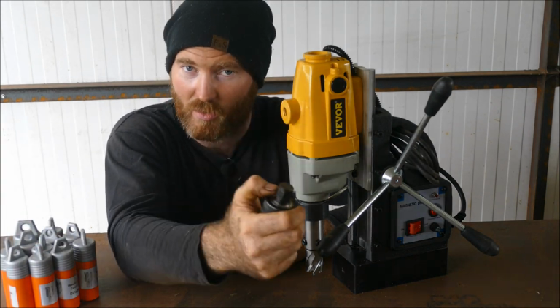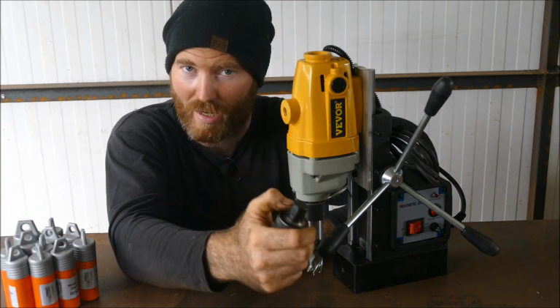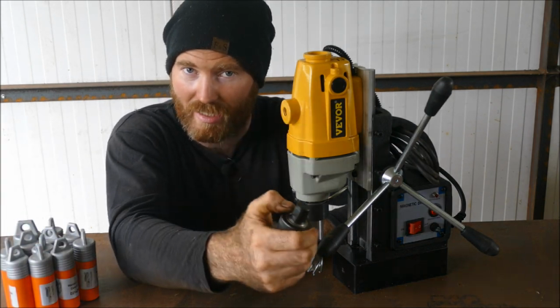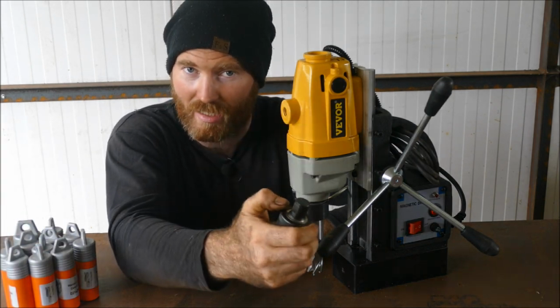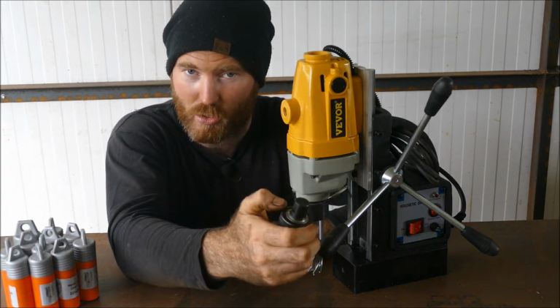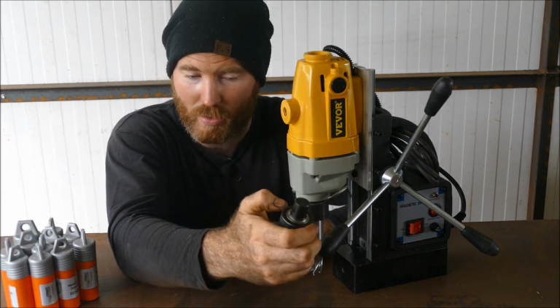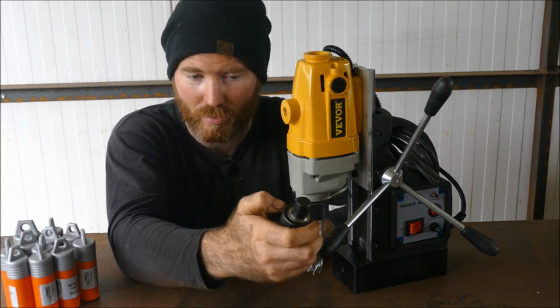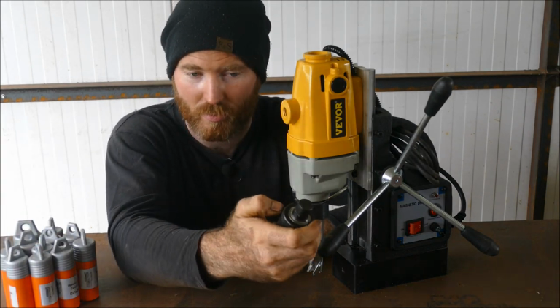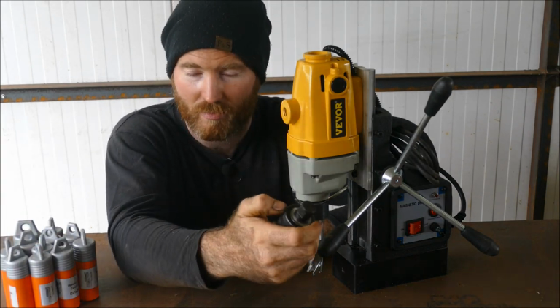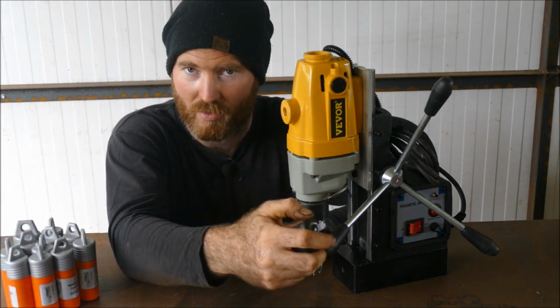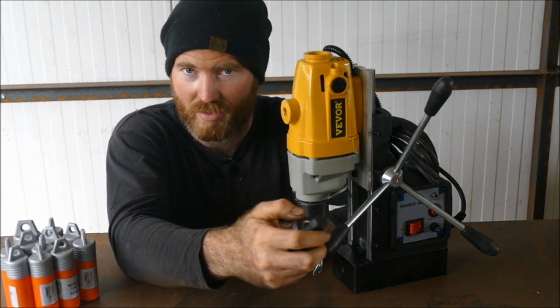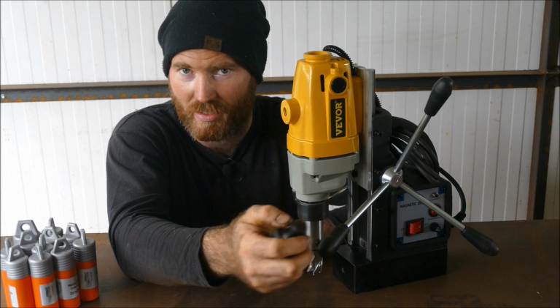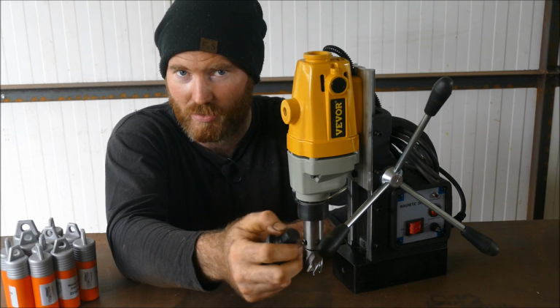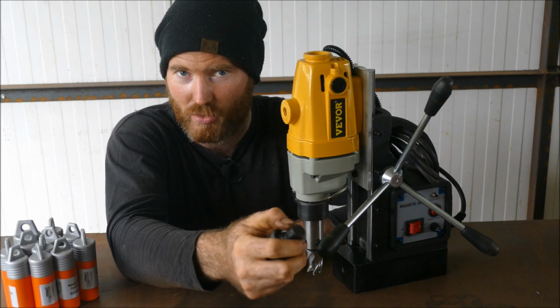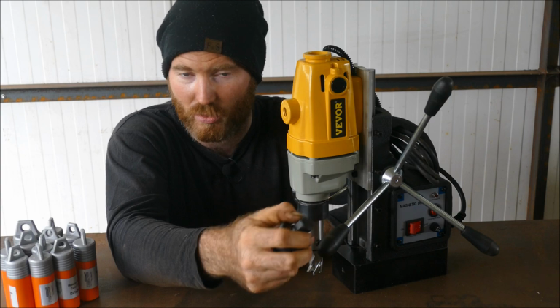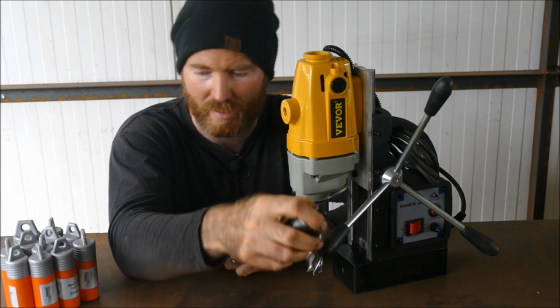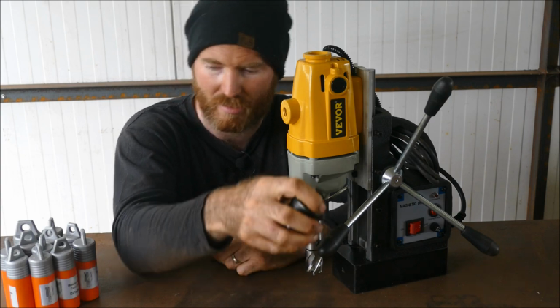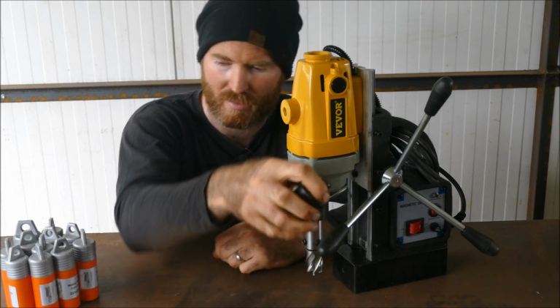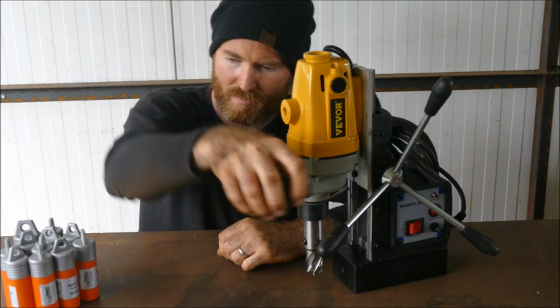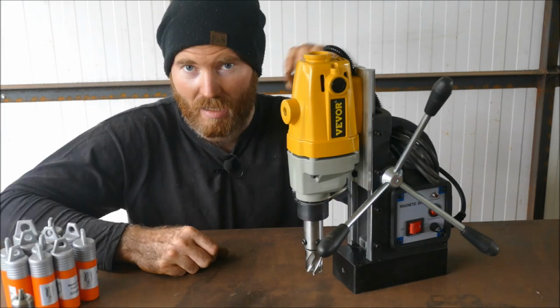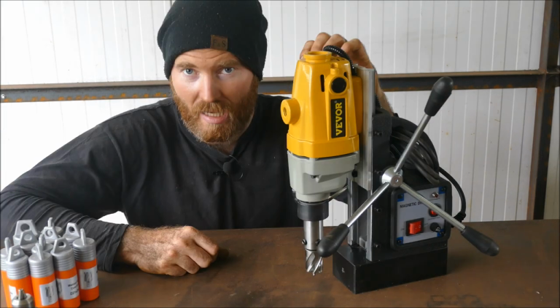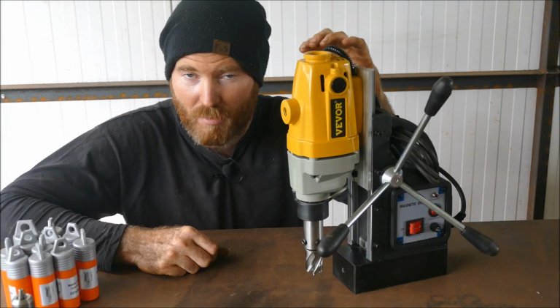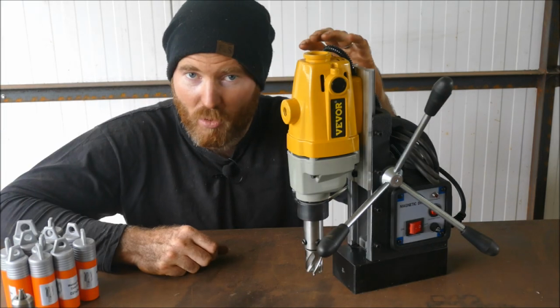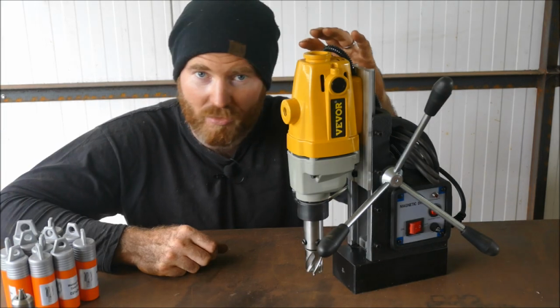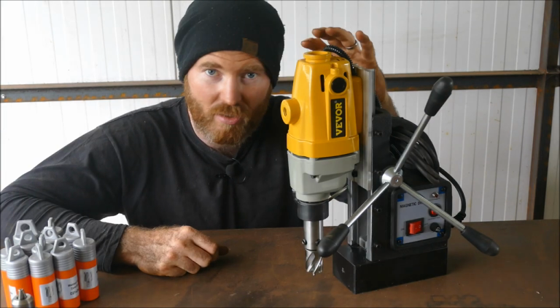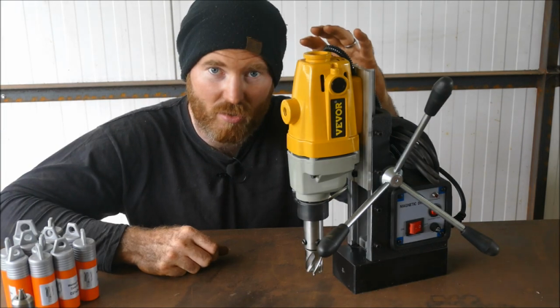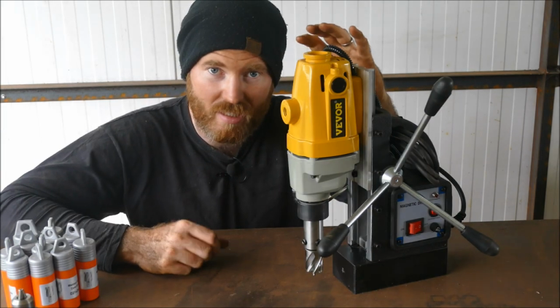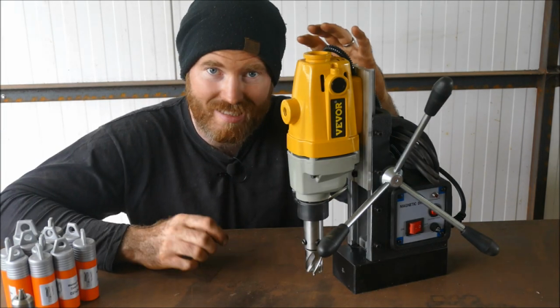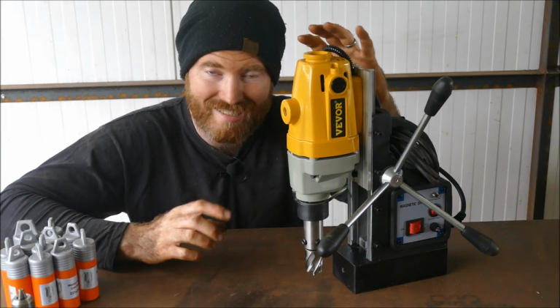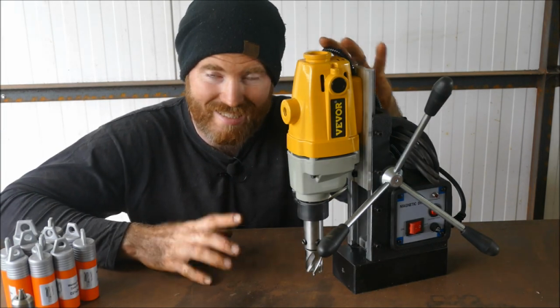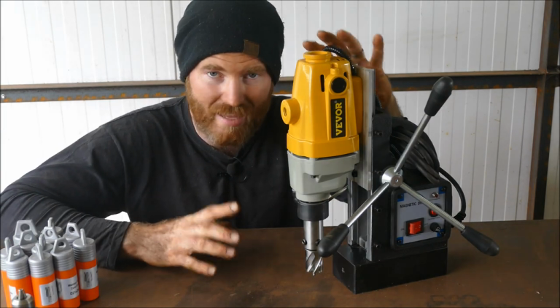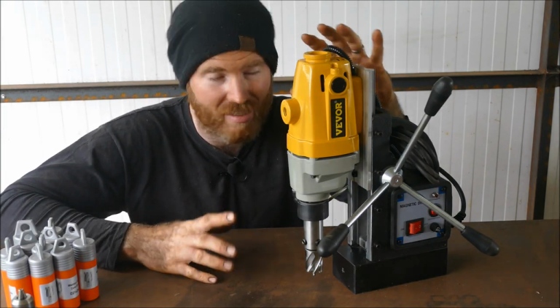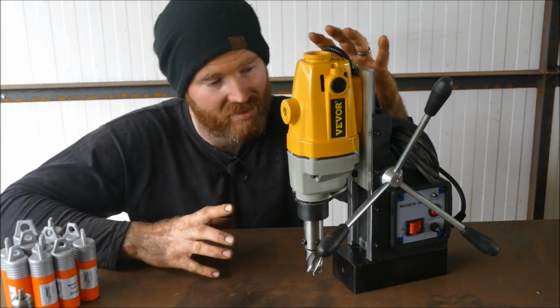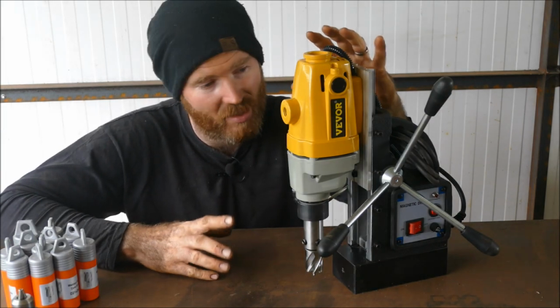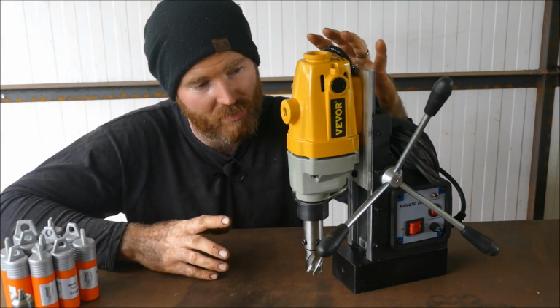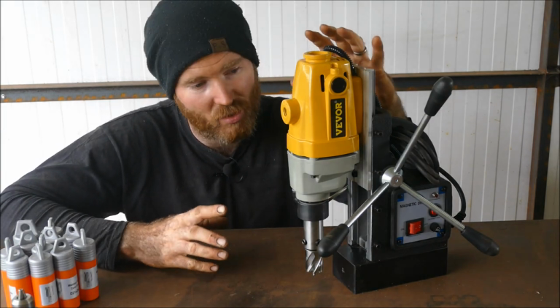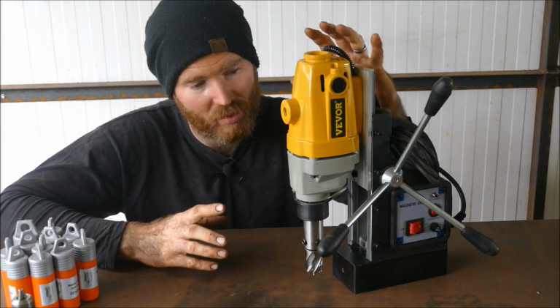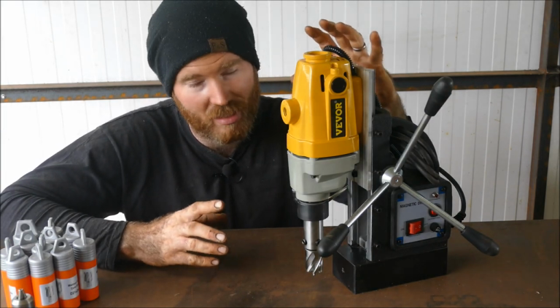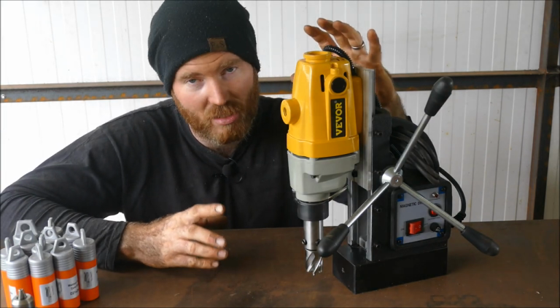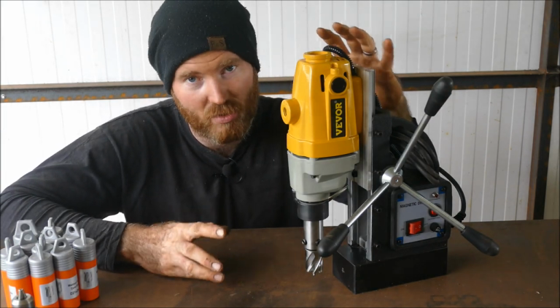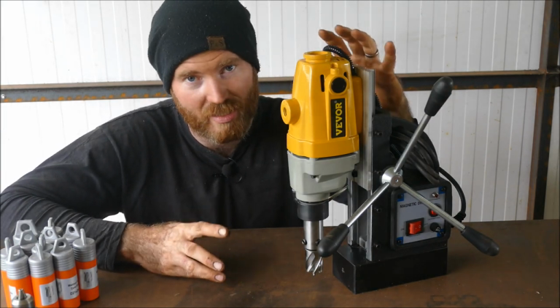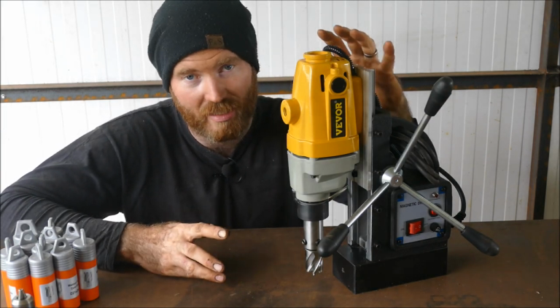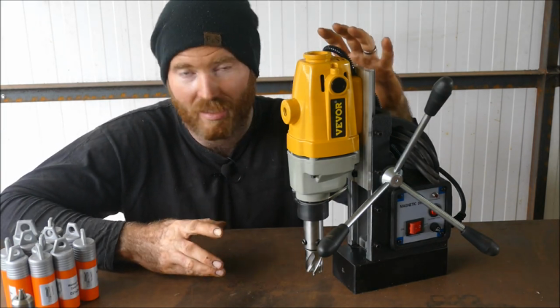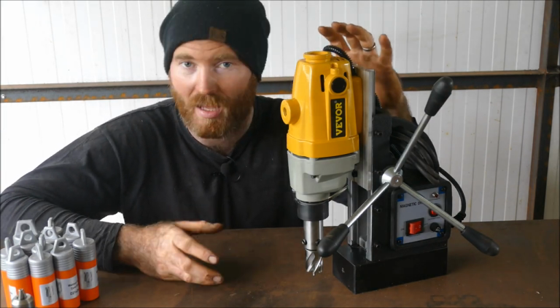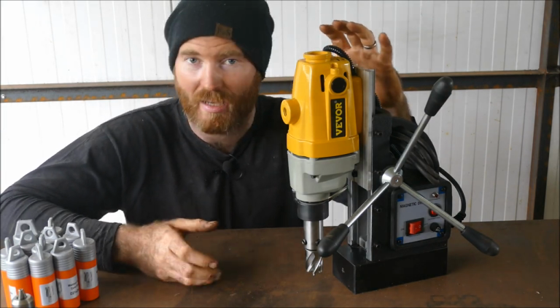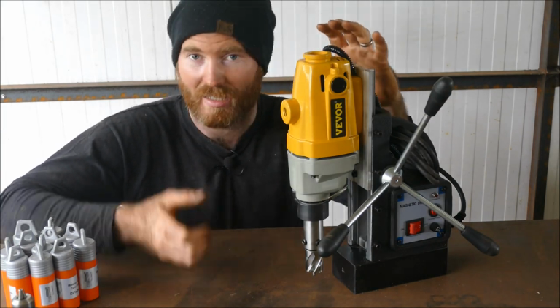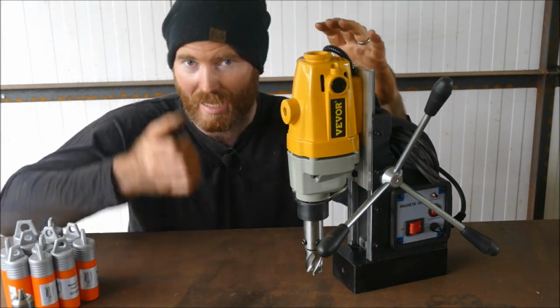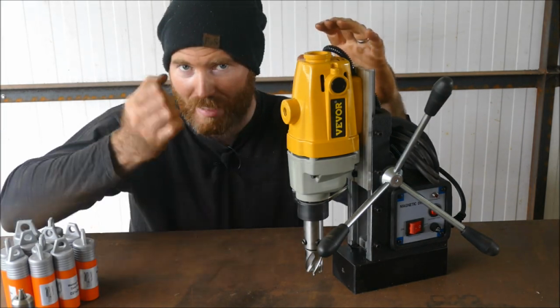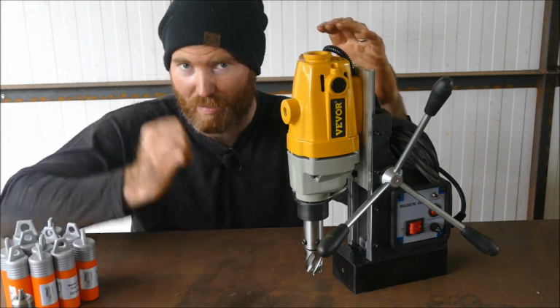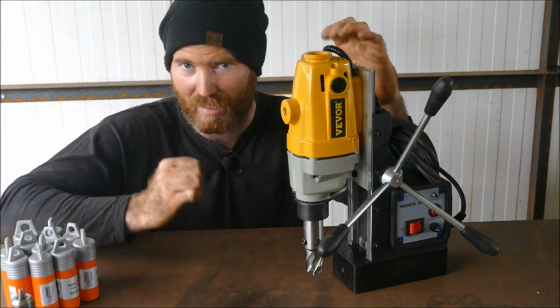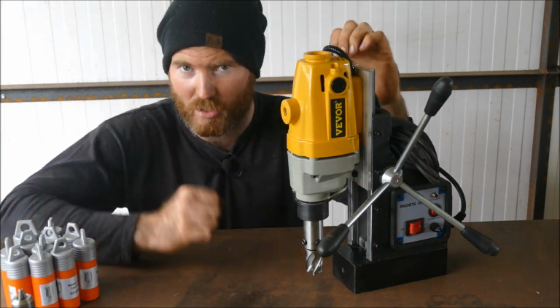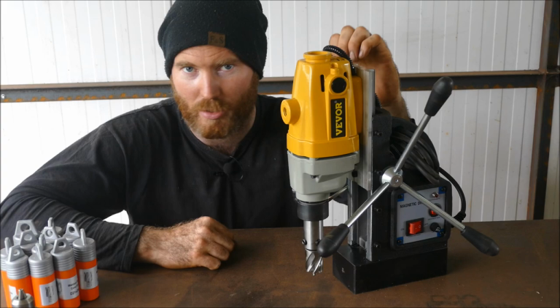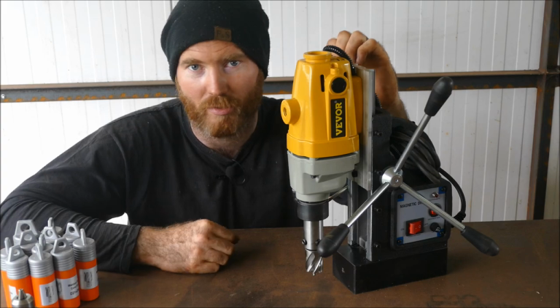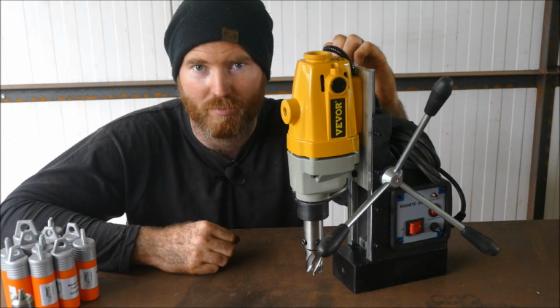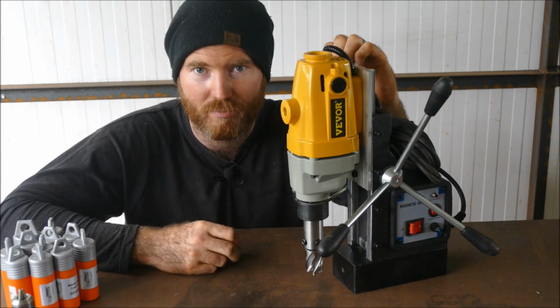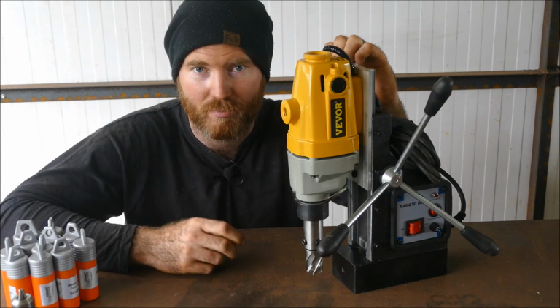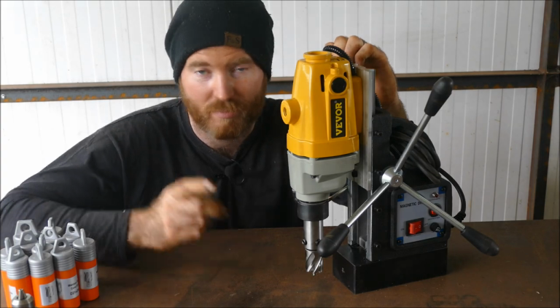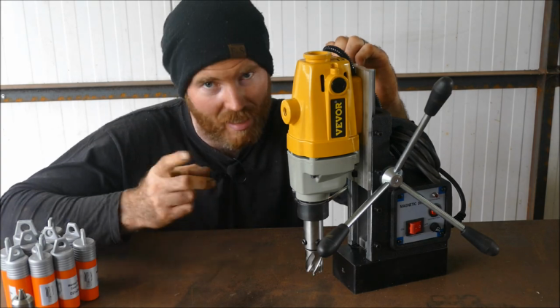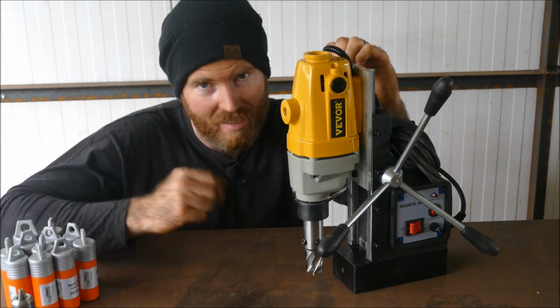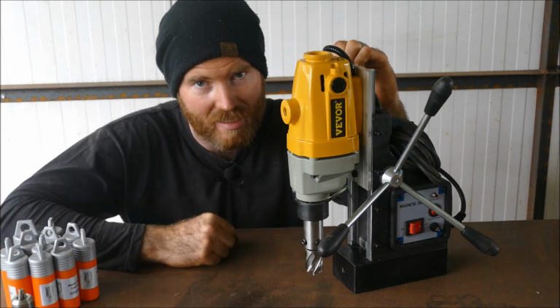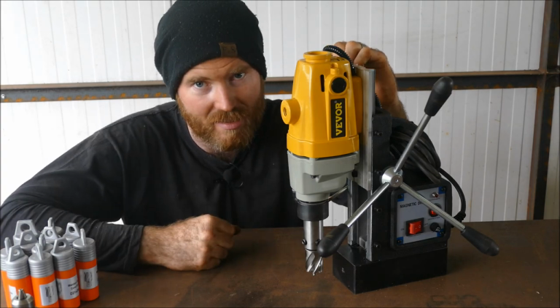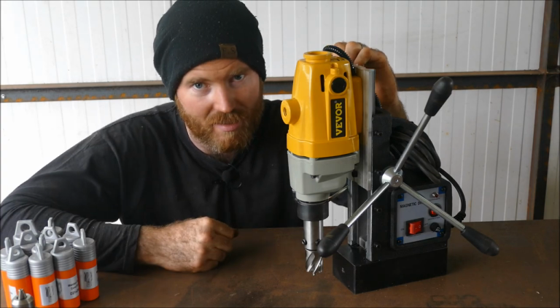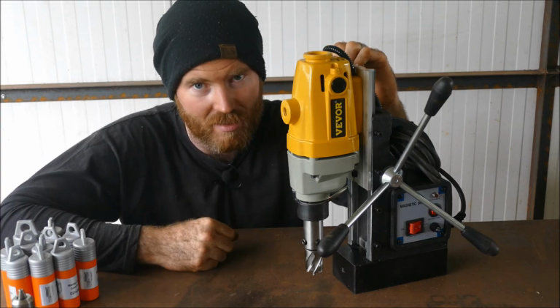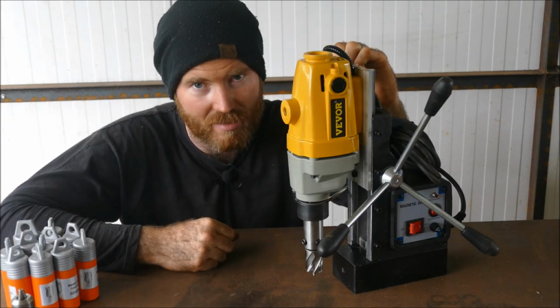Additionally, I also bought with my own money a drill chuck so I can use this like a regular drill with lots of different drill bits. I'm also going to set this up so I can use it like a pillar drill, but let's get started.